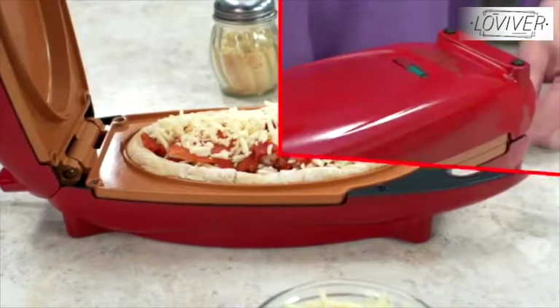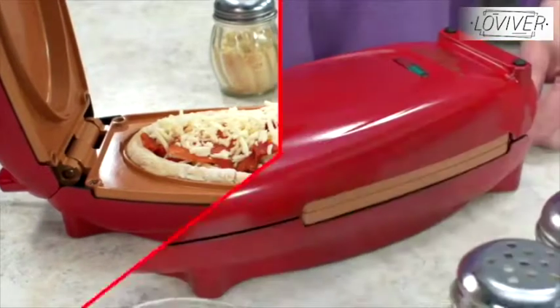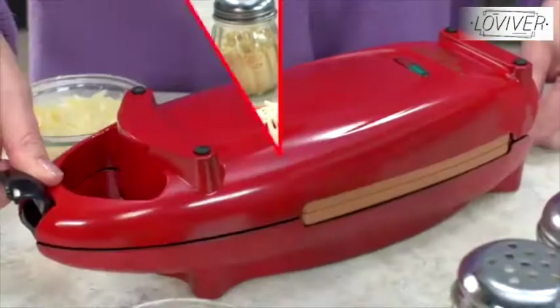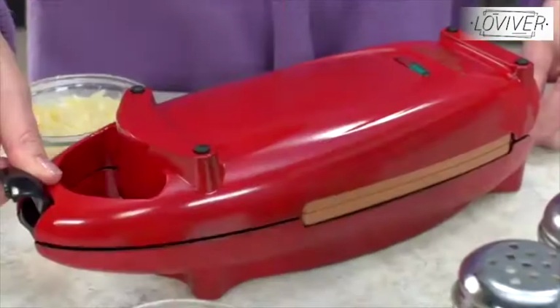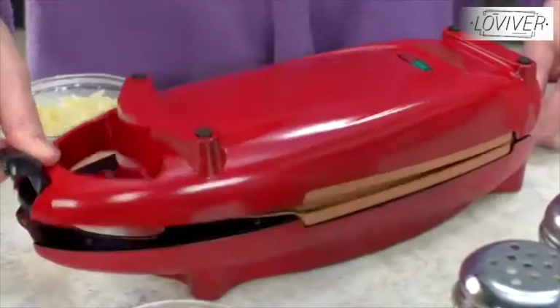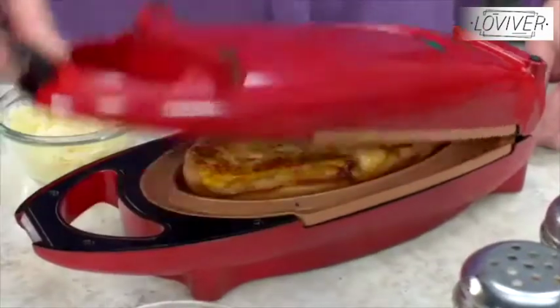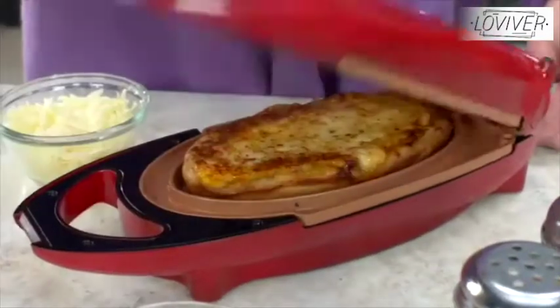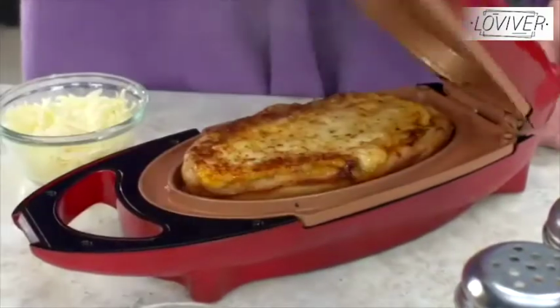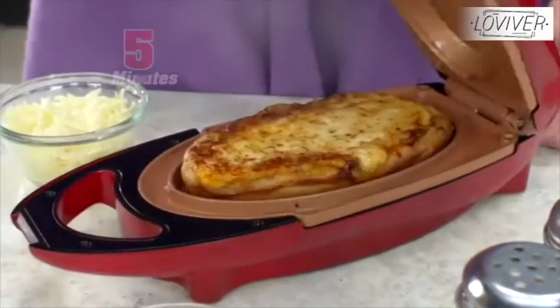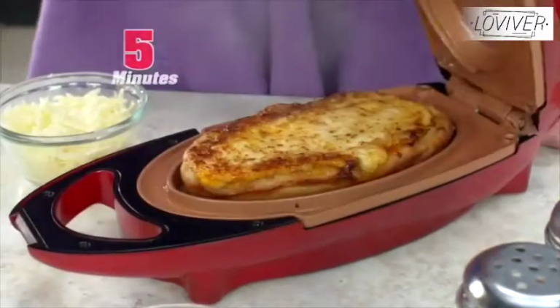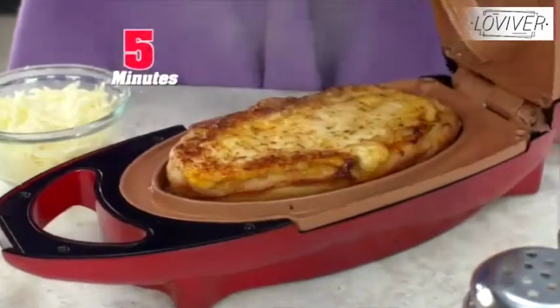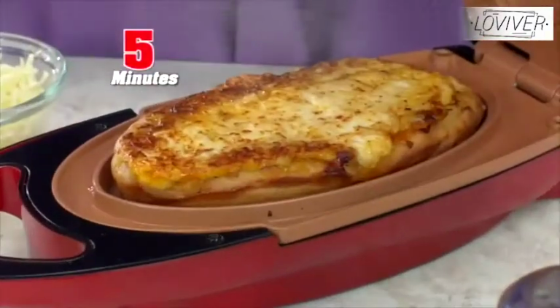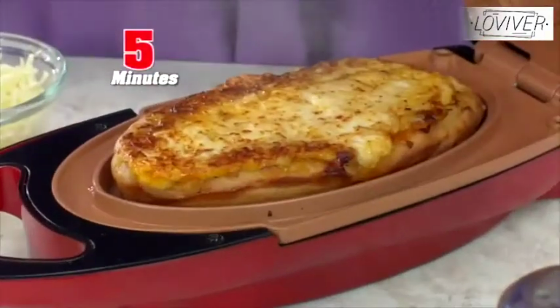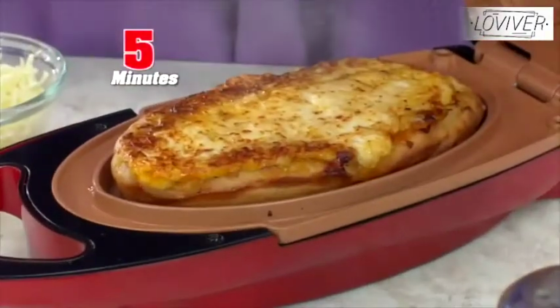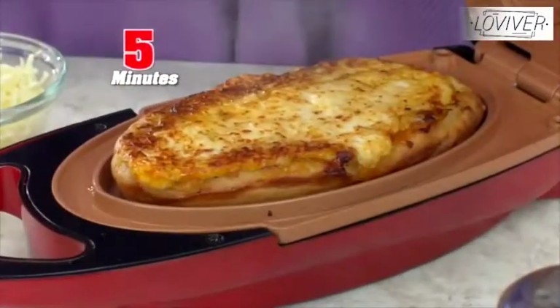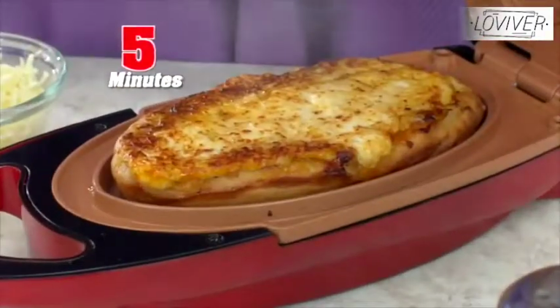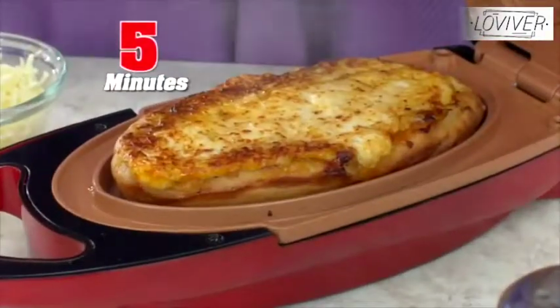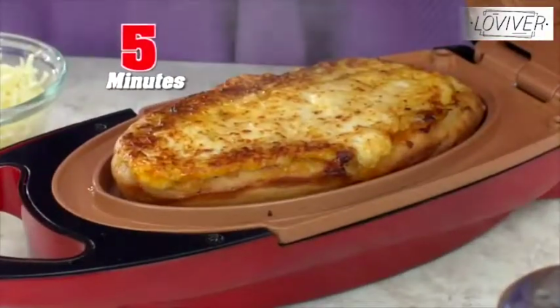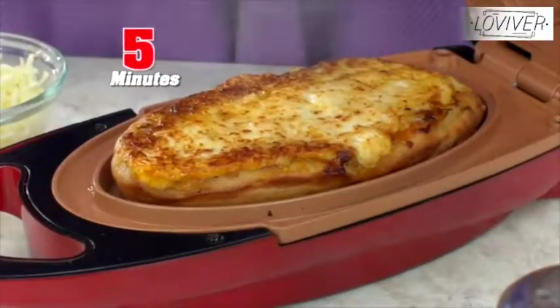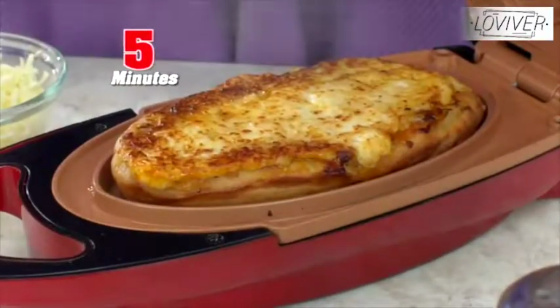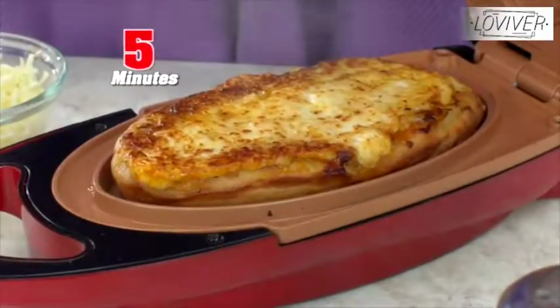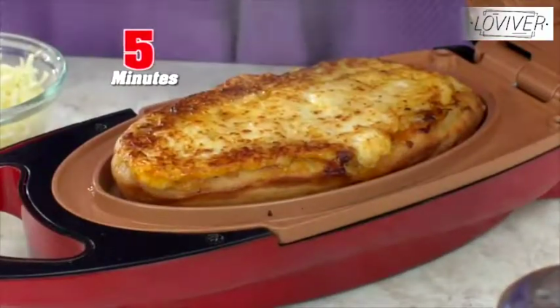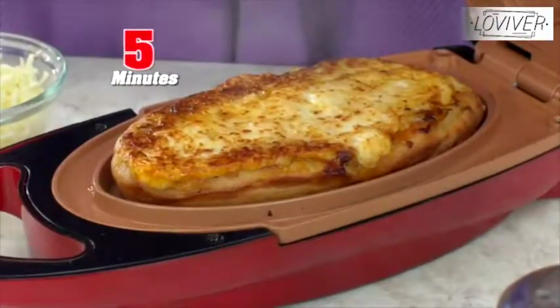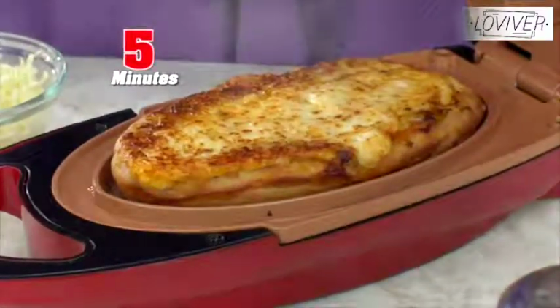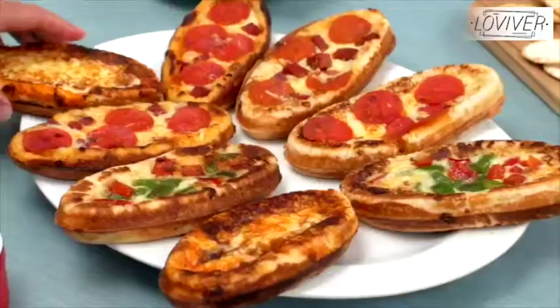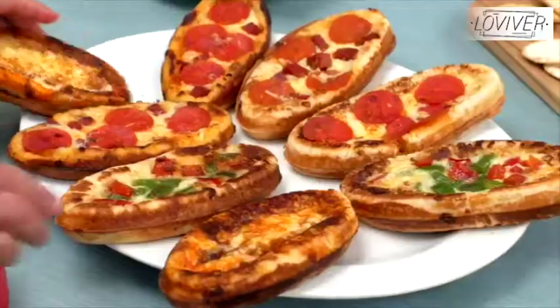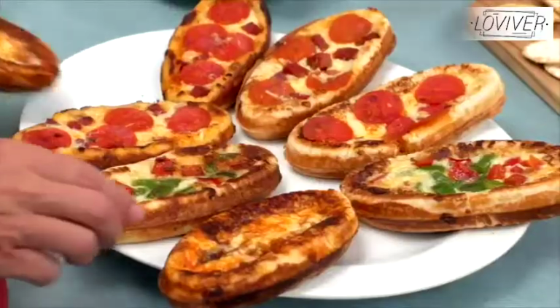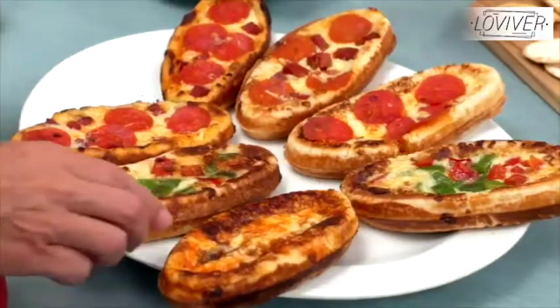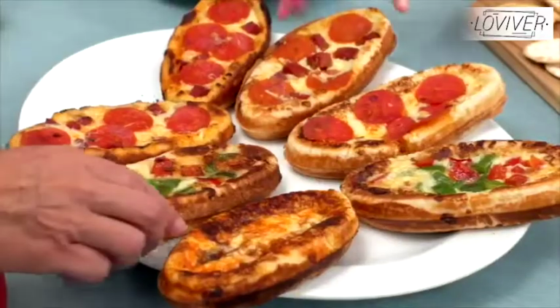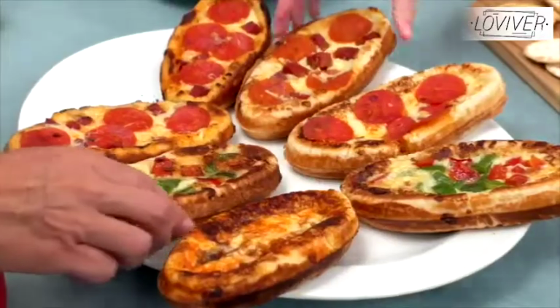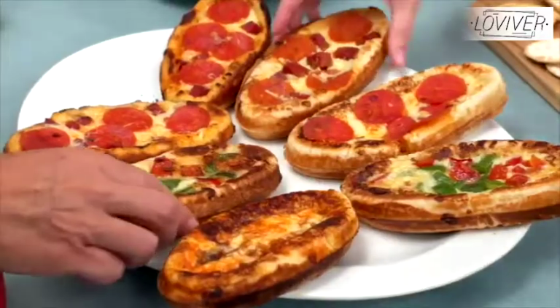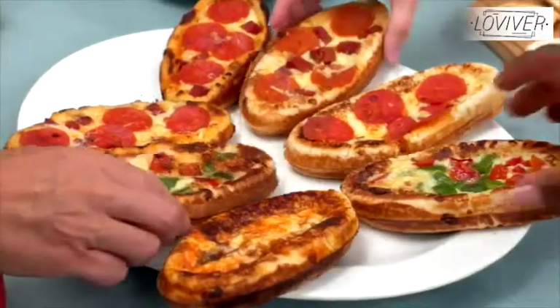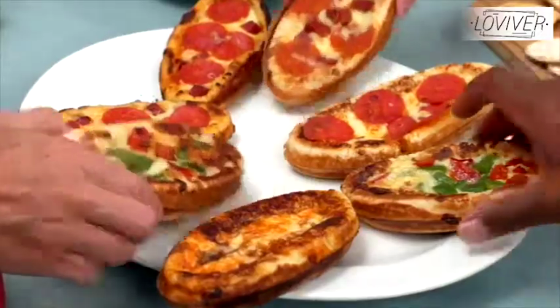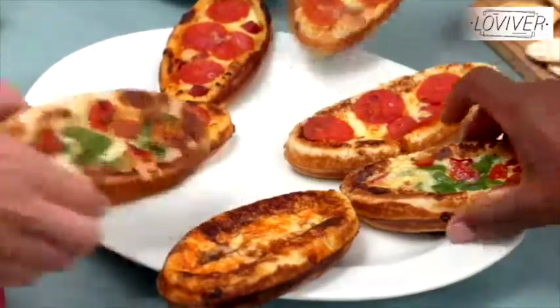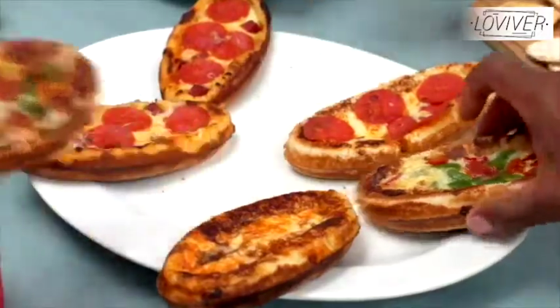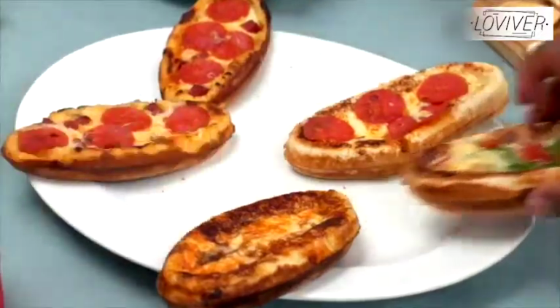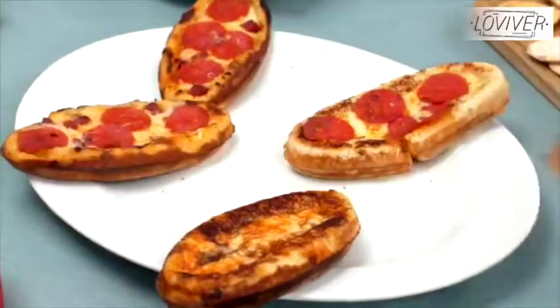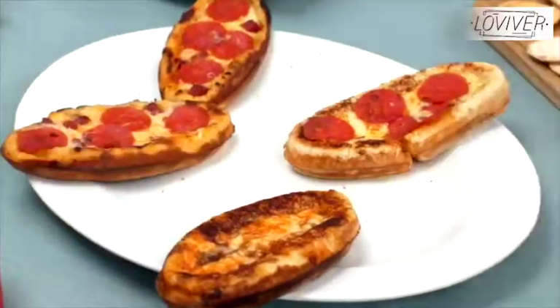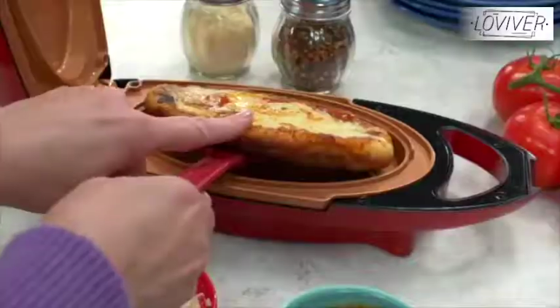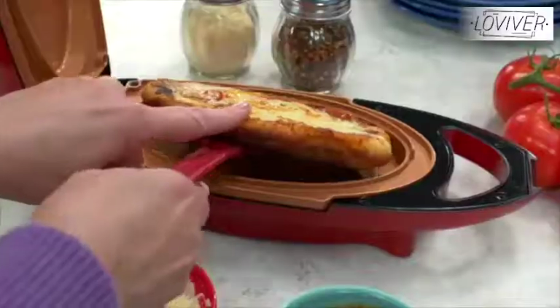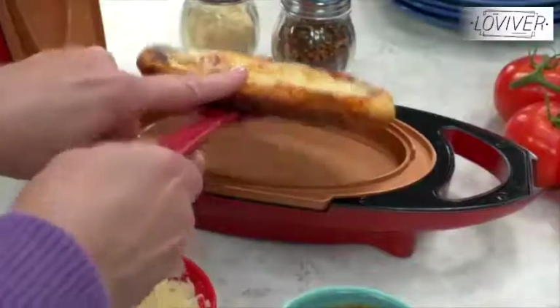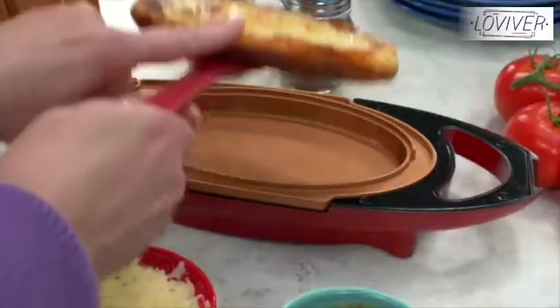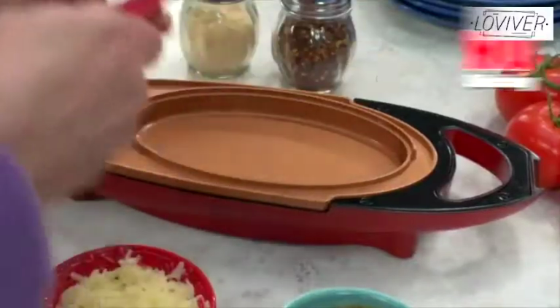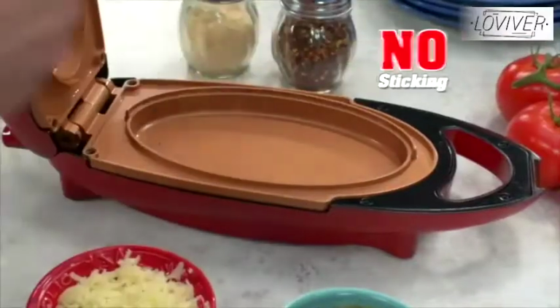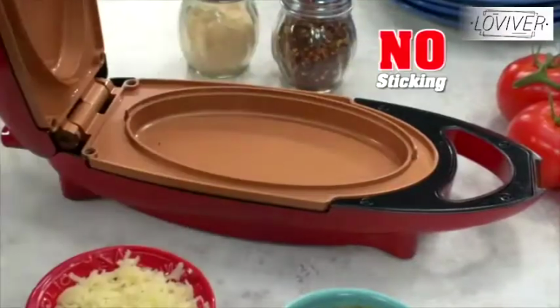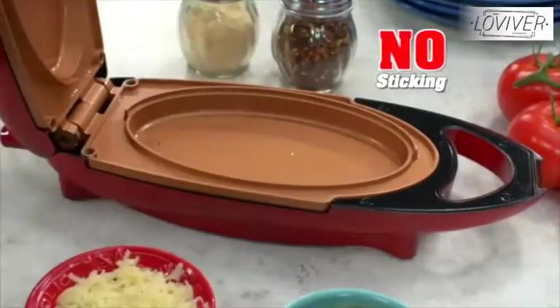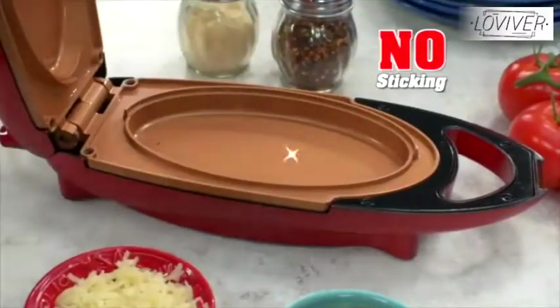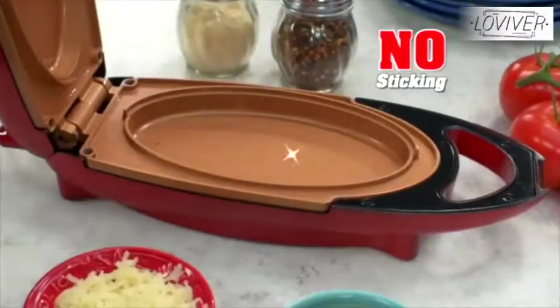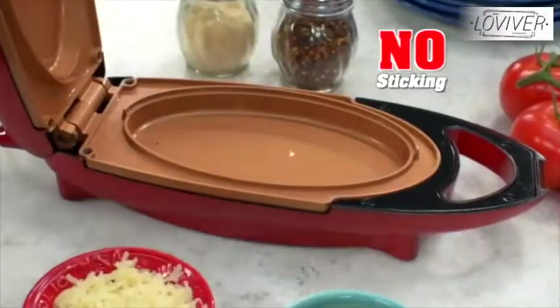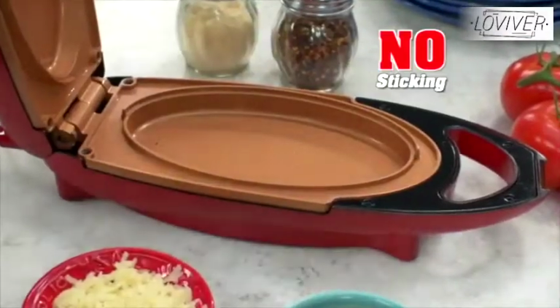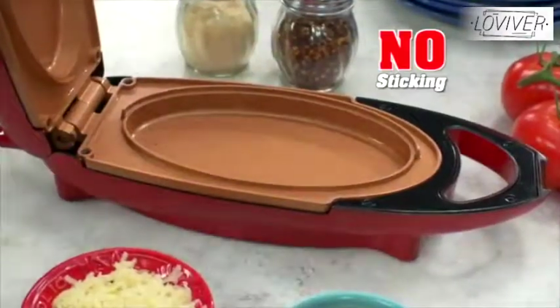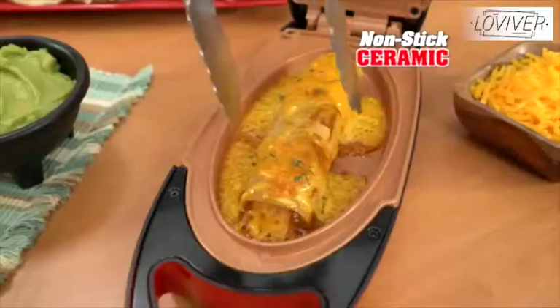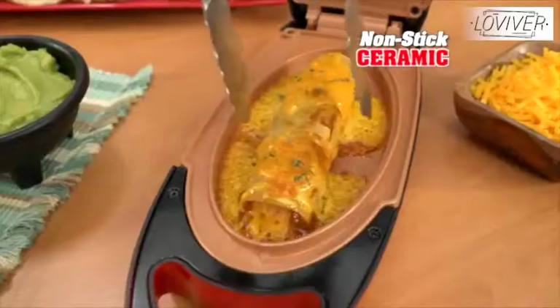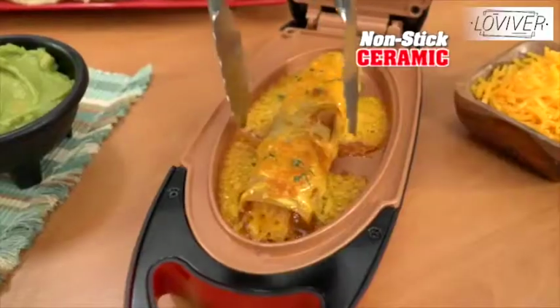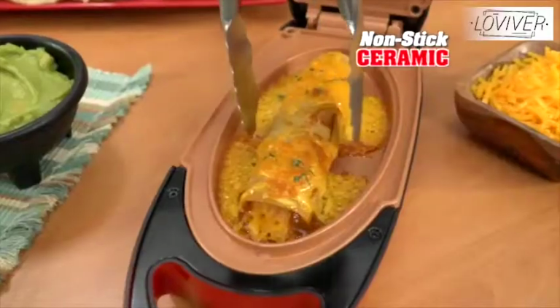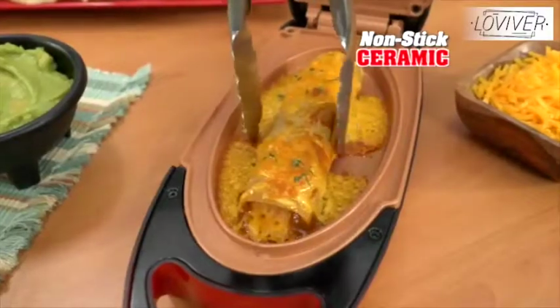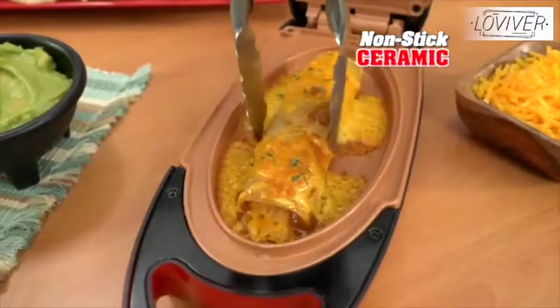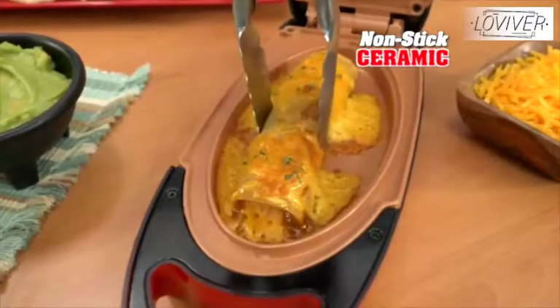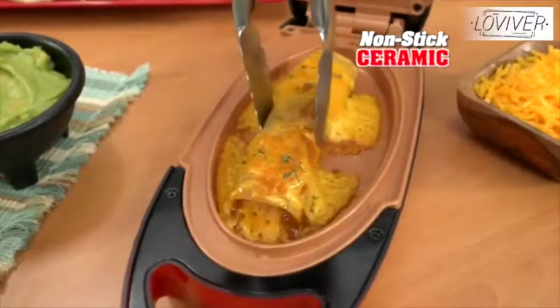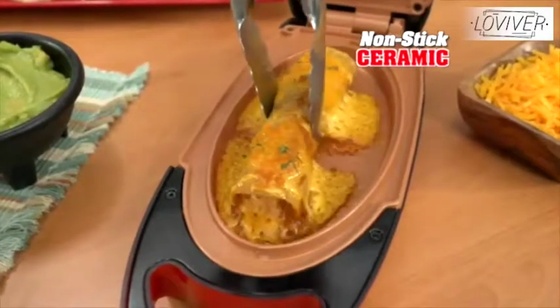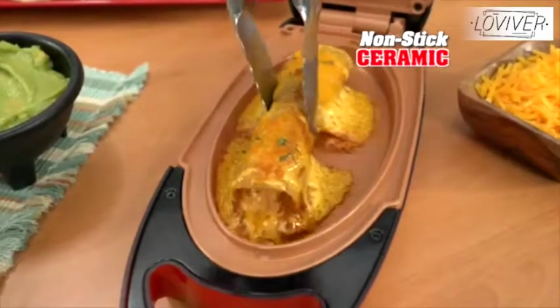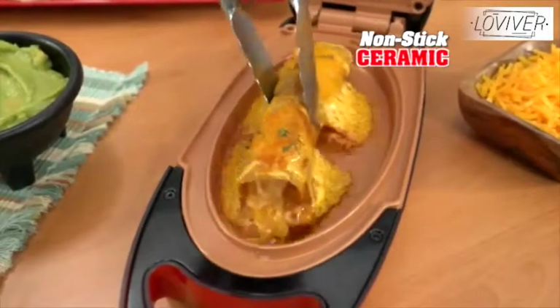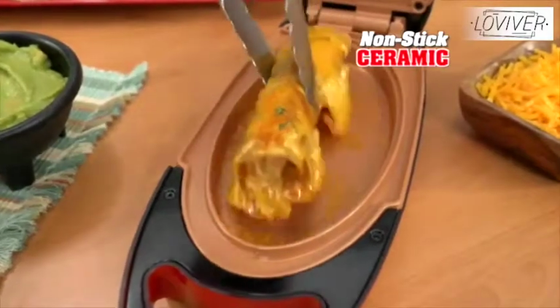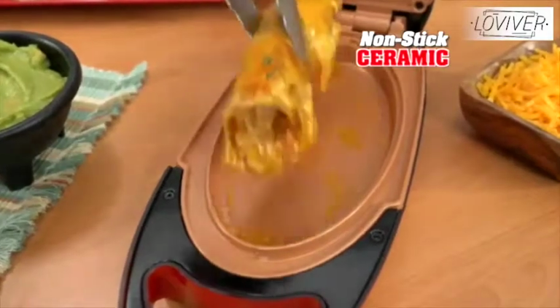Look, the meltiest, cheesiest pizza ever. You can't do that in a round pan. And no sticking — everything comes right out.